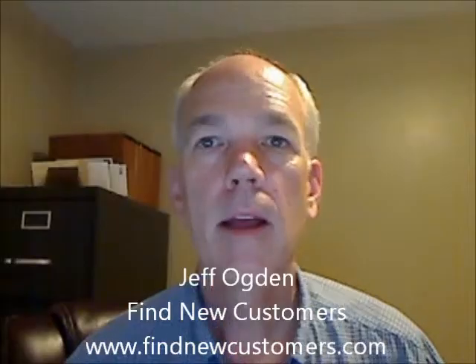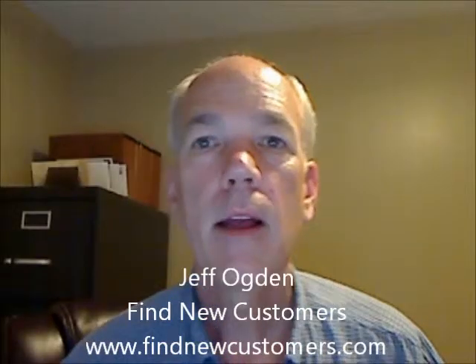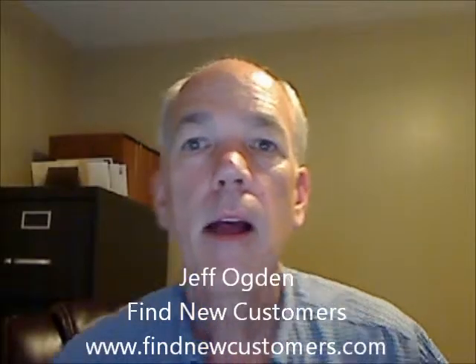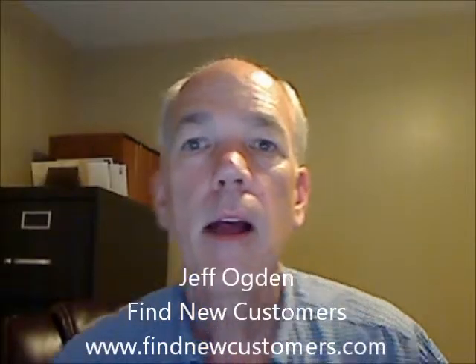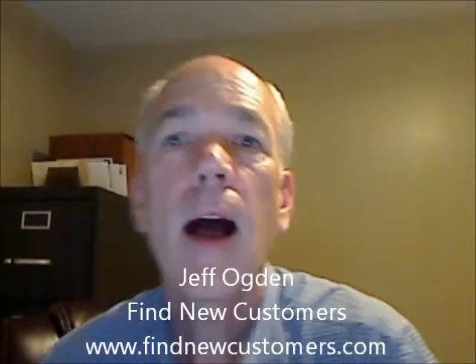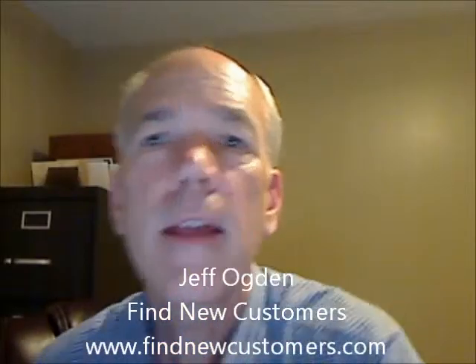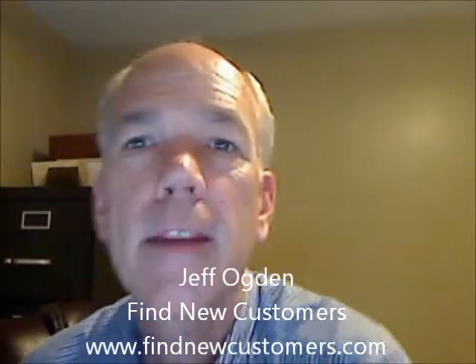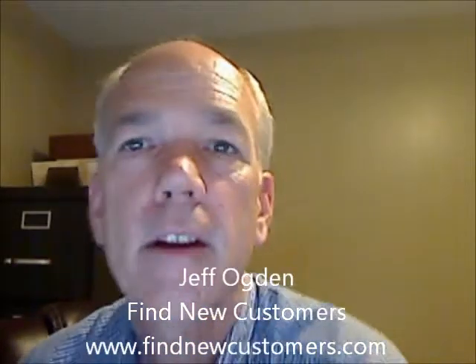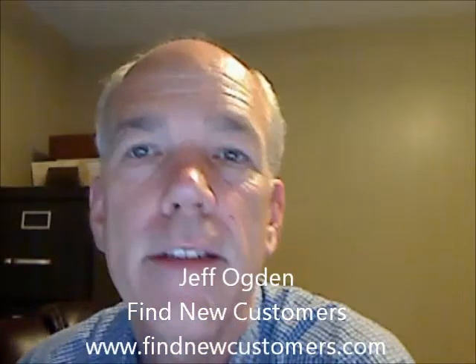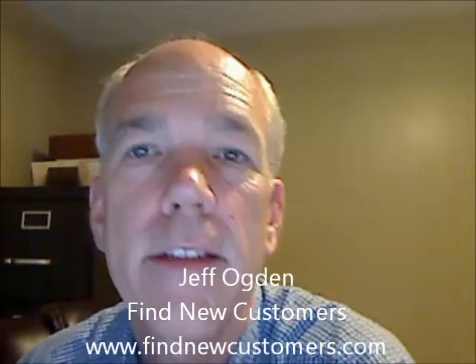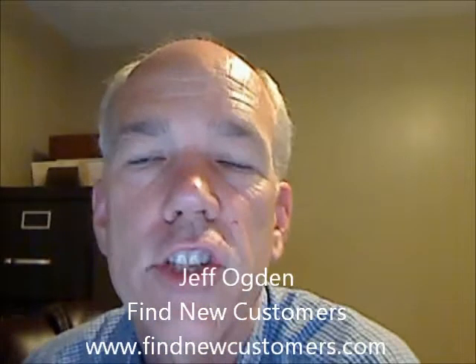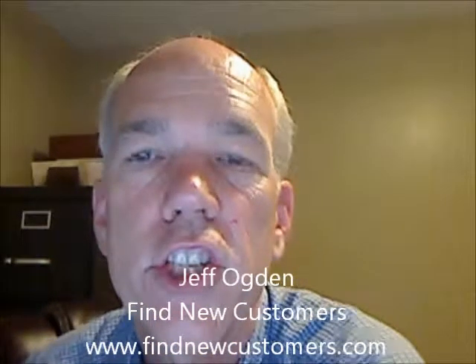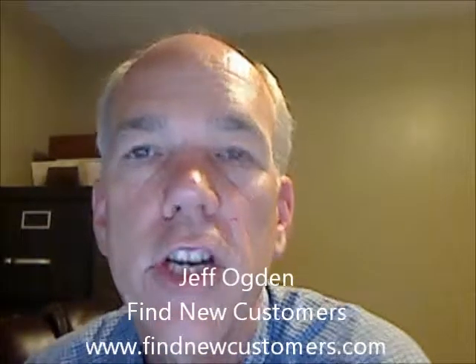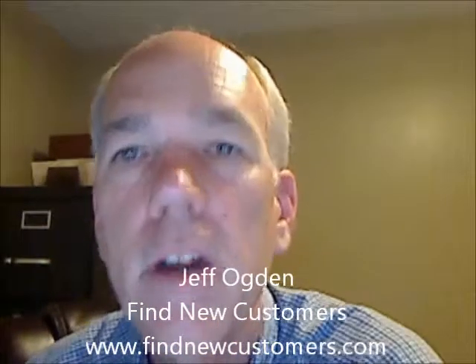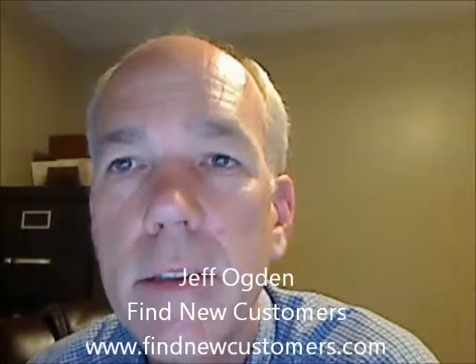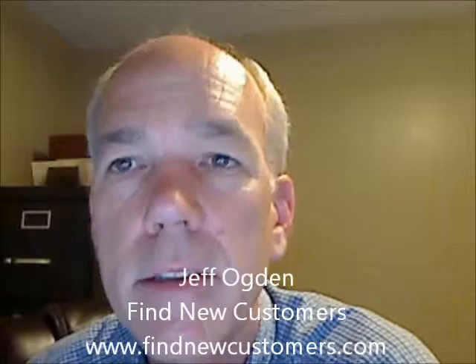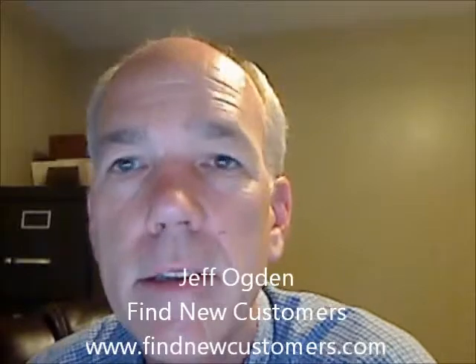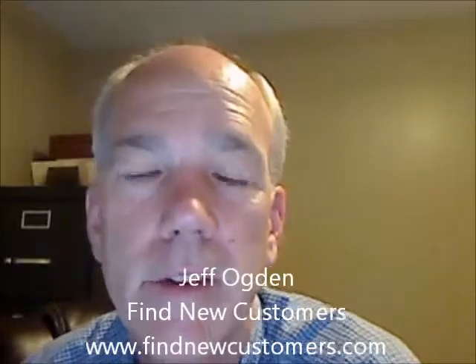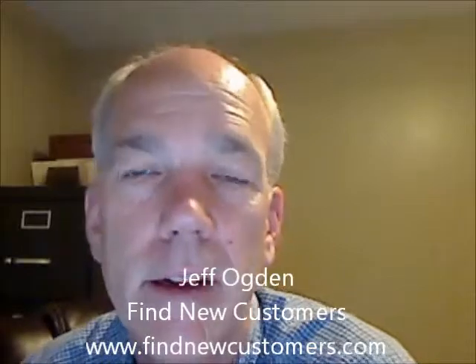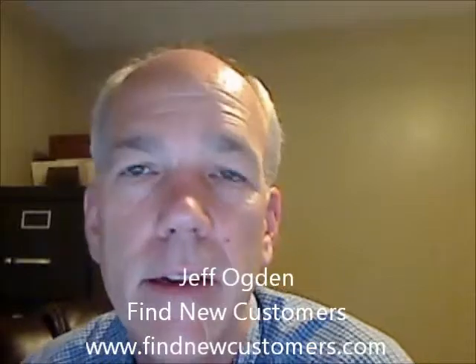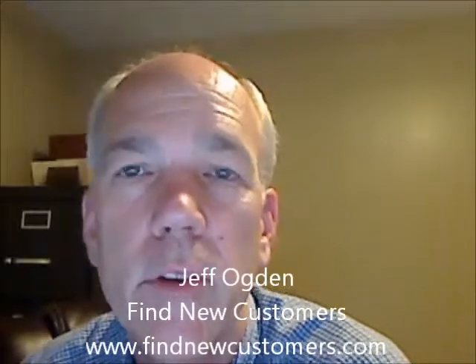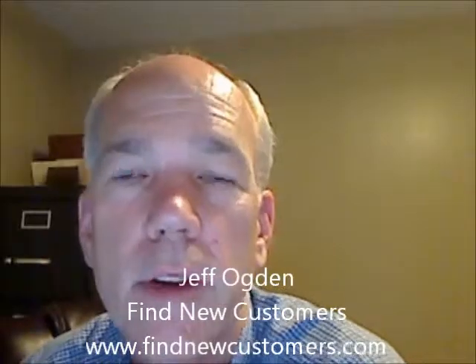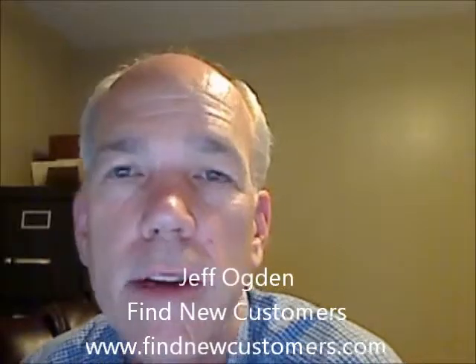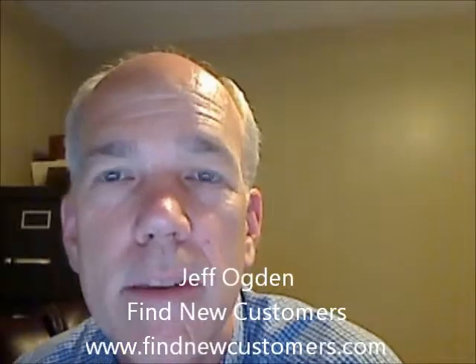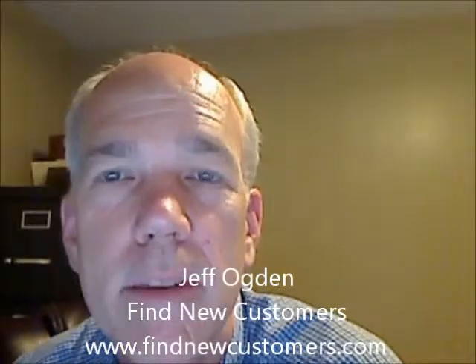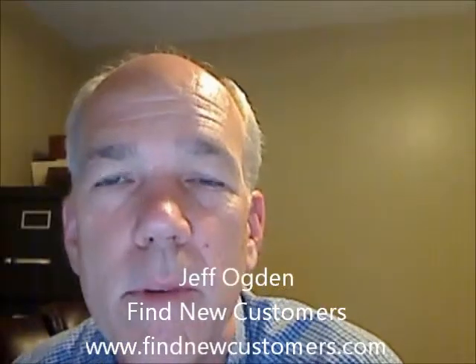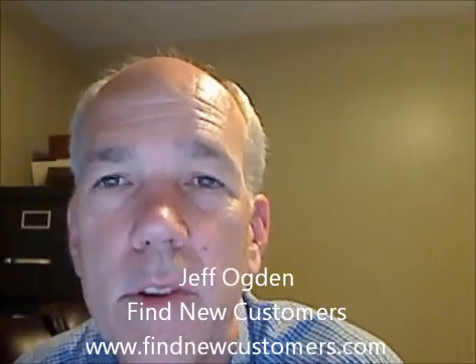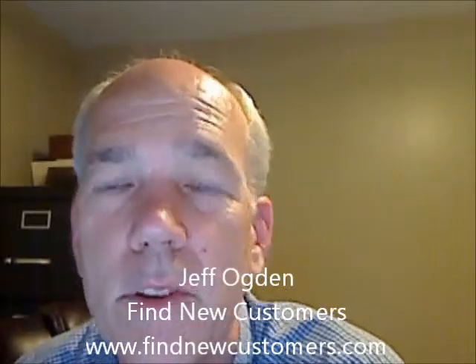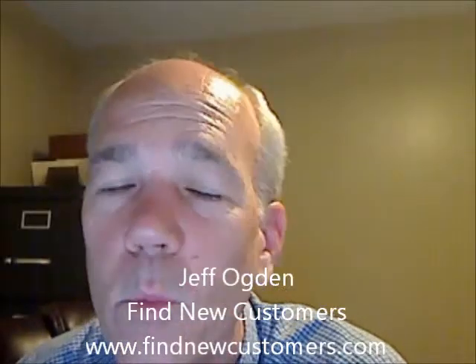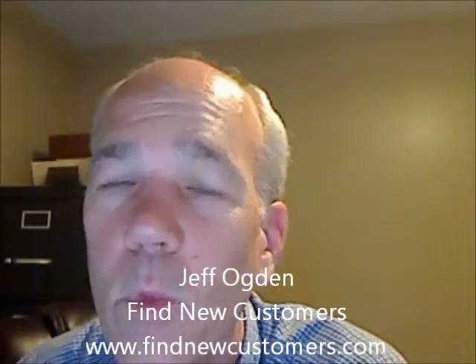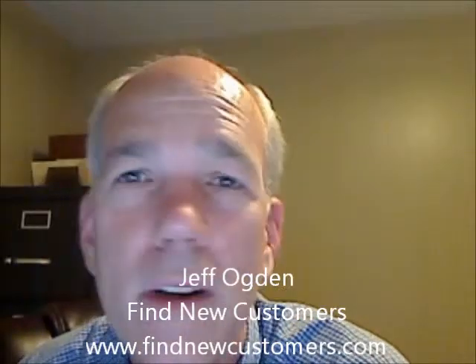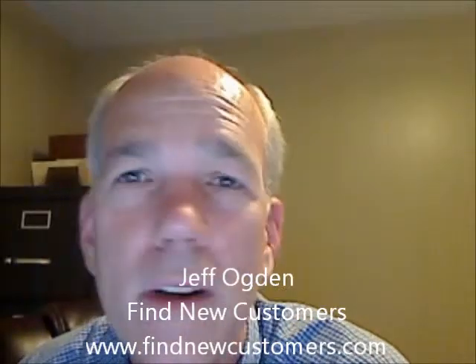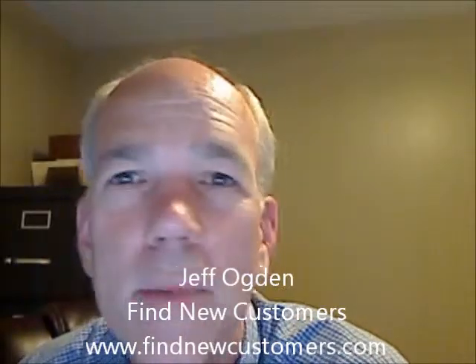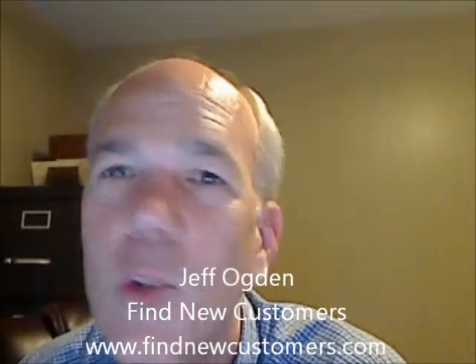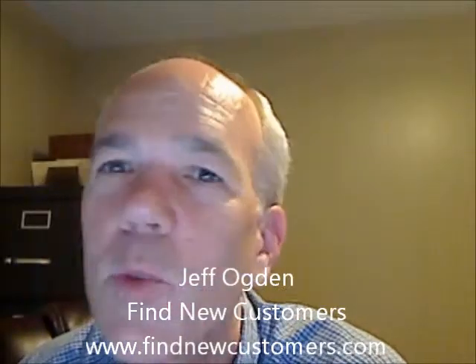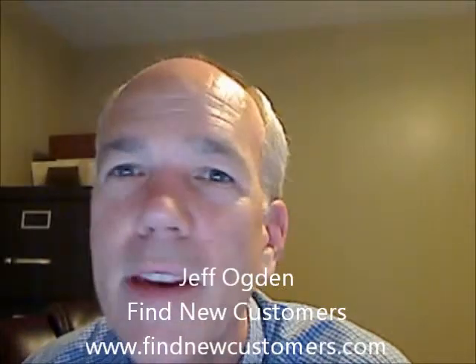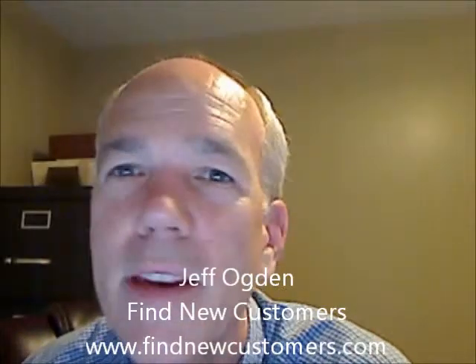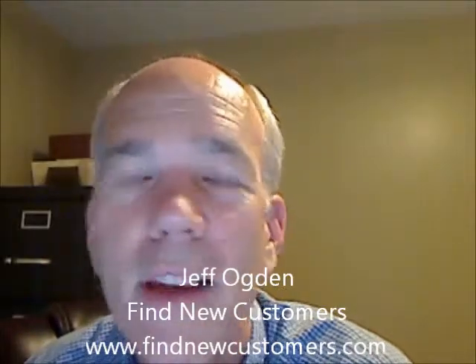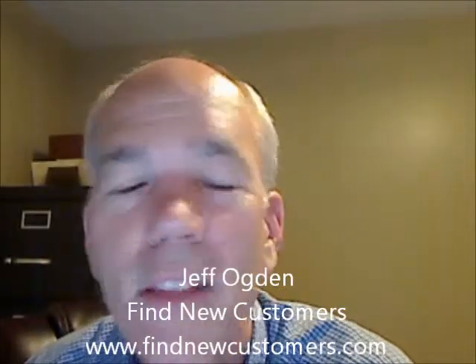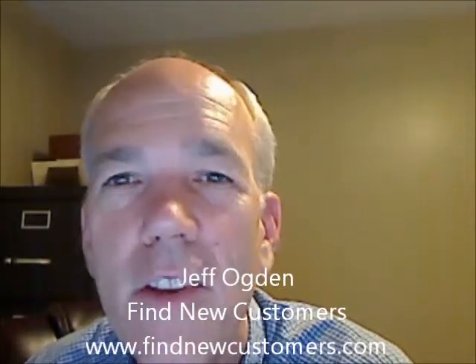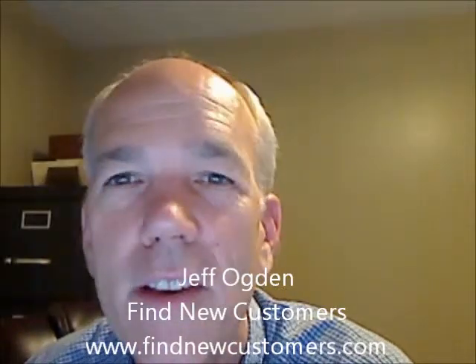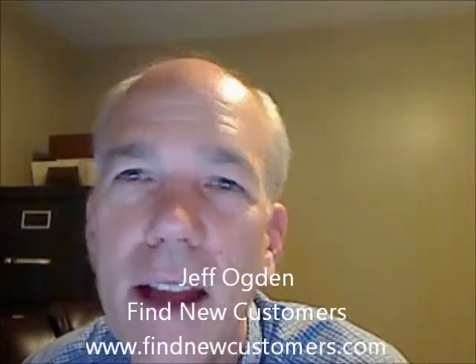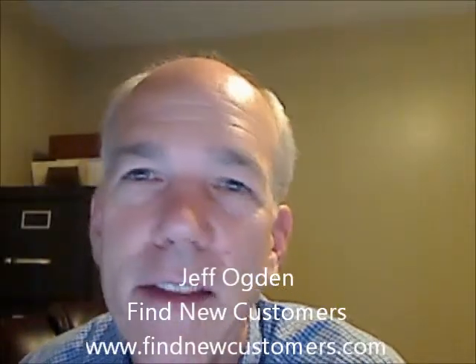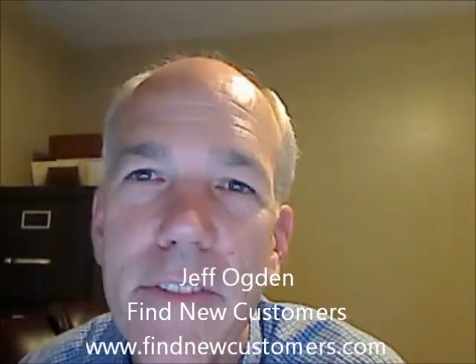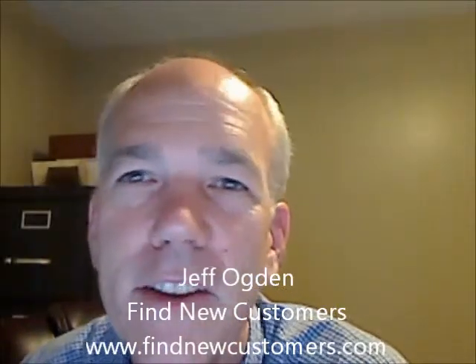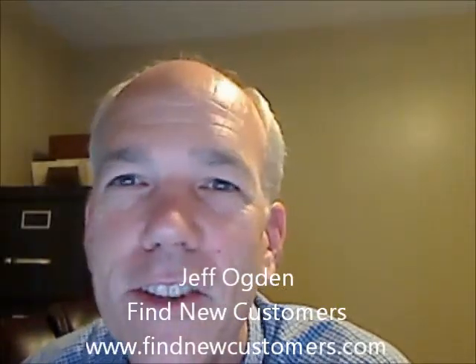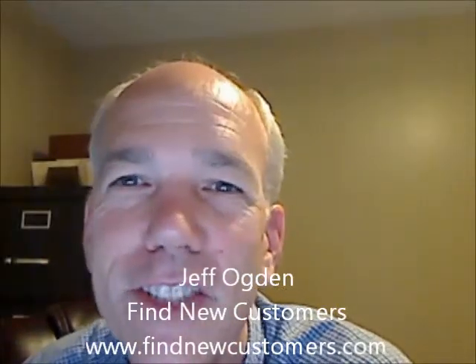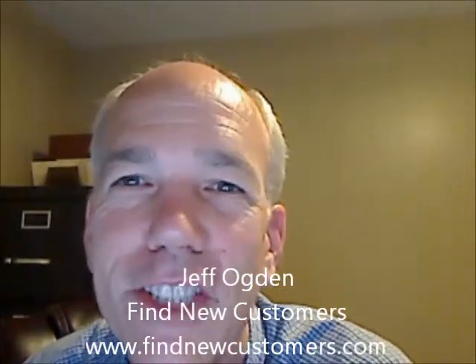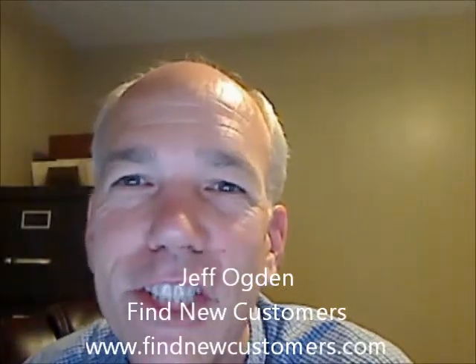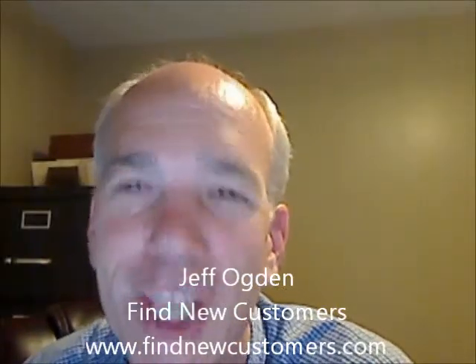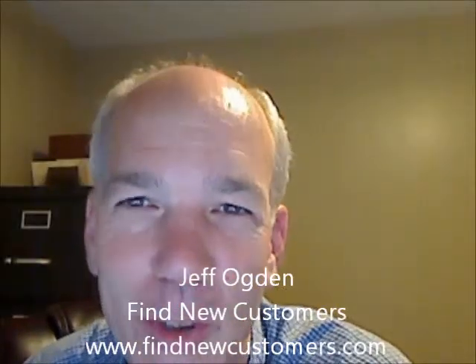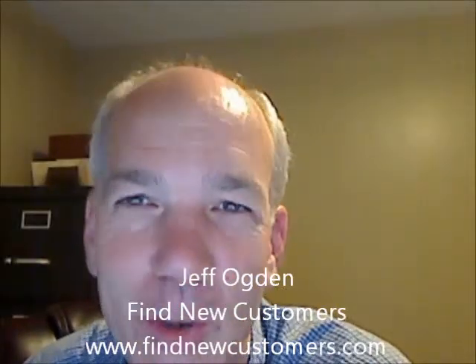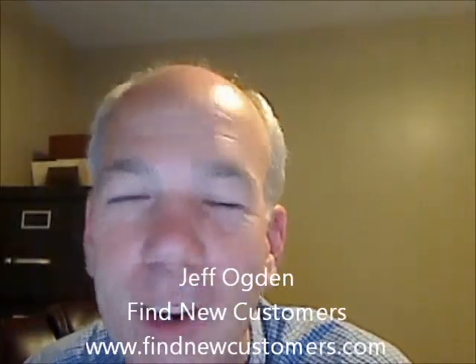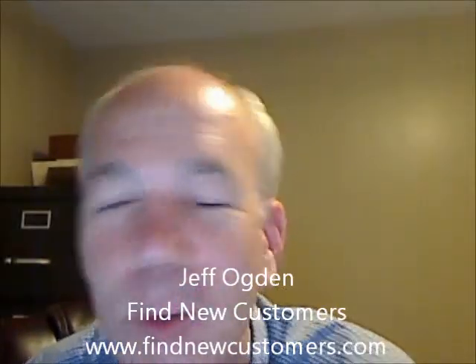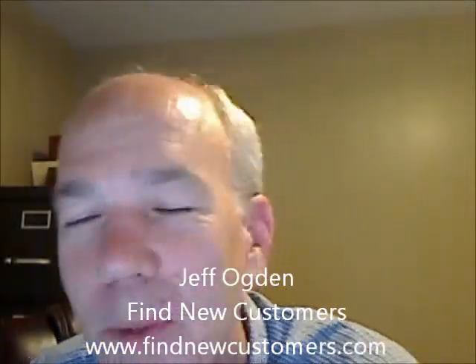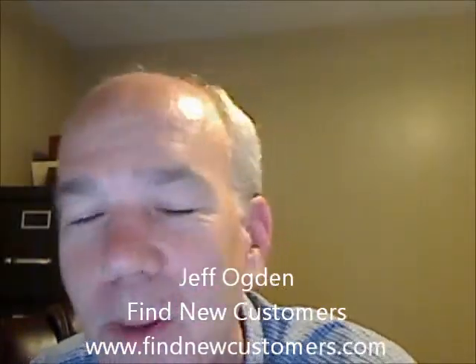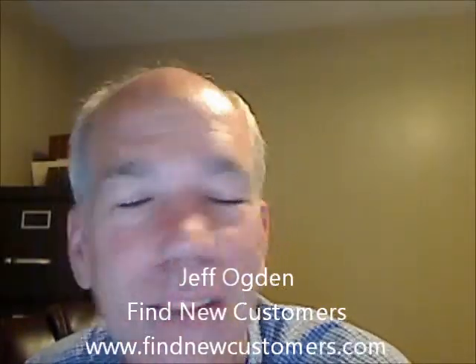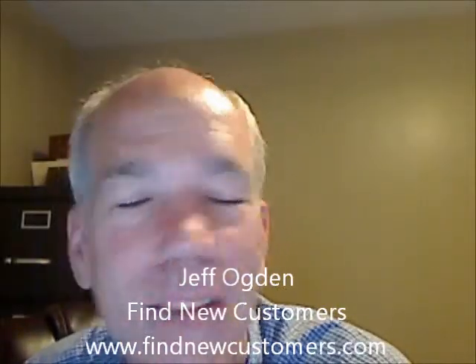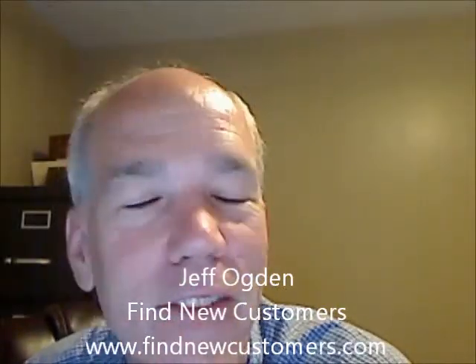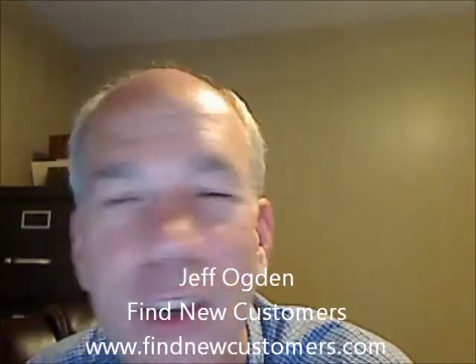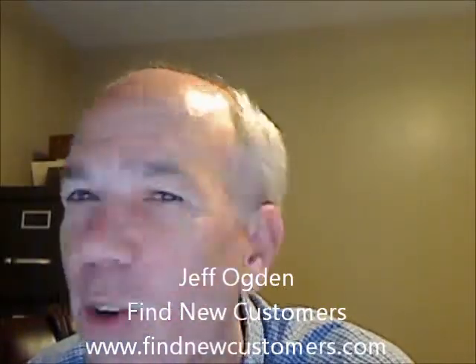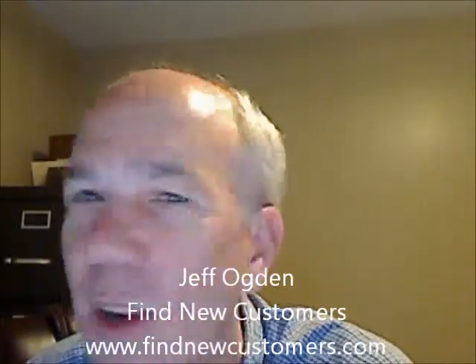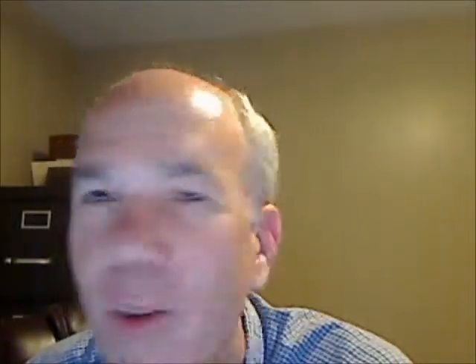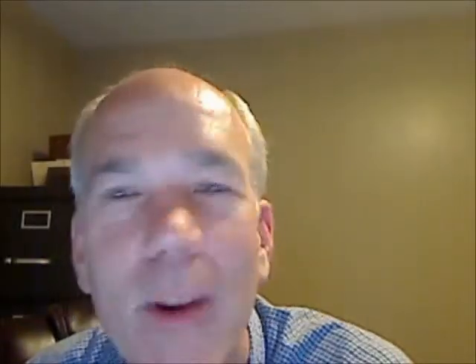Hi there, it's Jeff Ogden of Find New Customers, and welcome to another laugh and learn show. I hope you're having a great week.